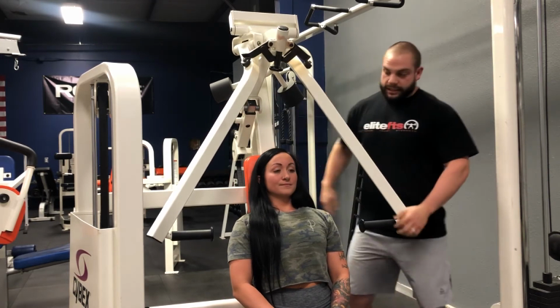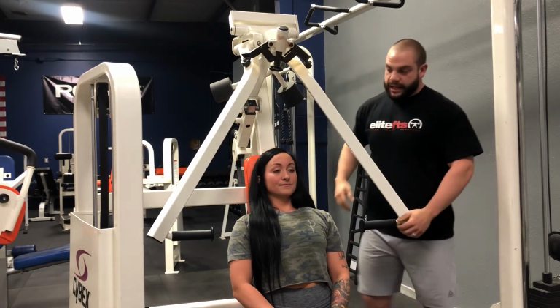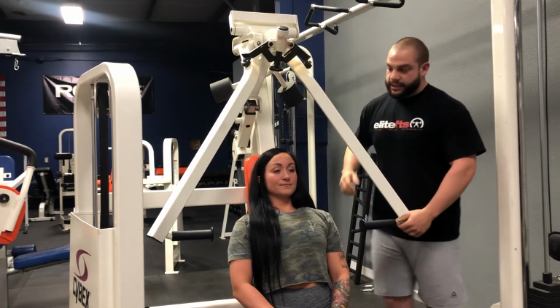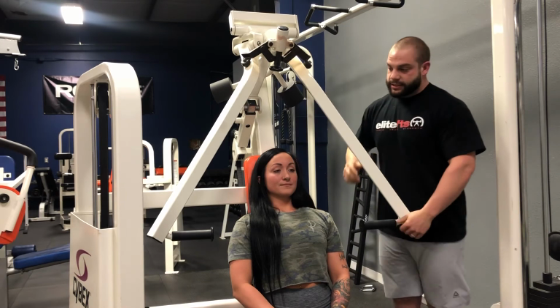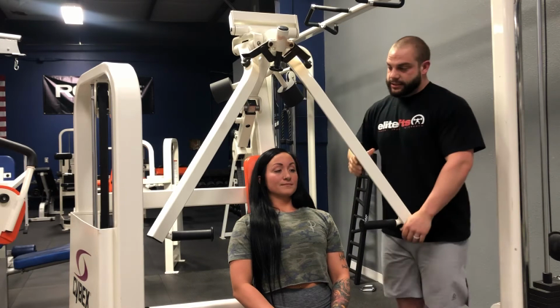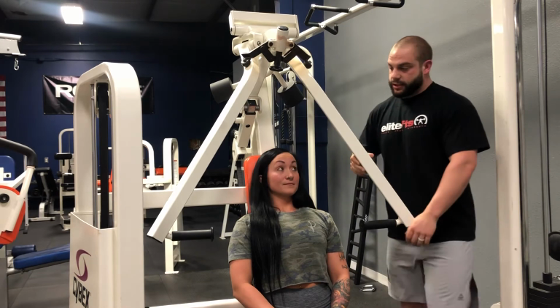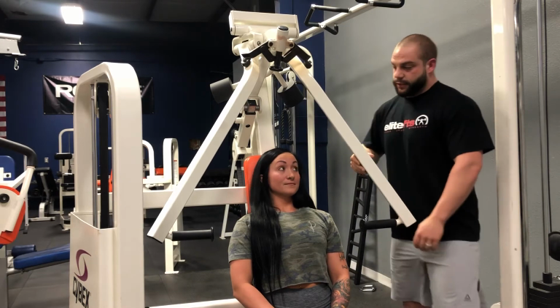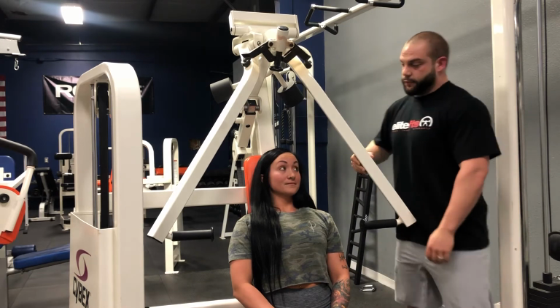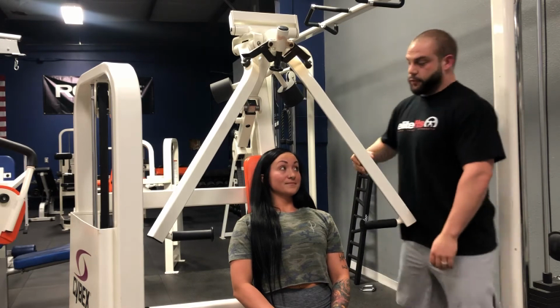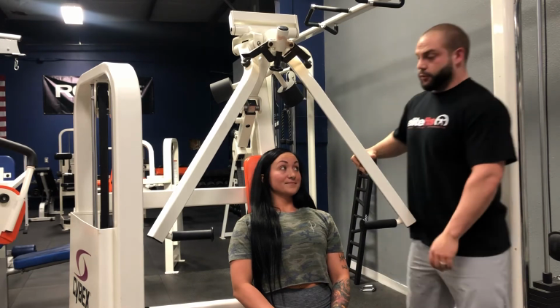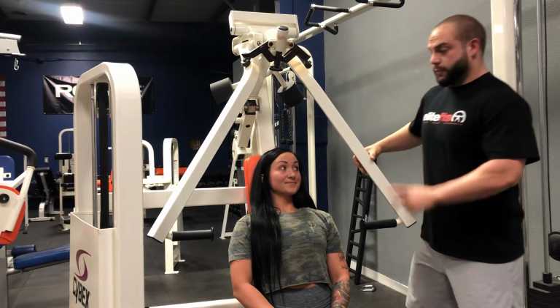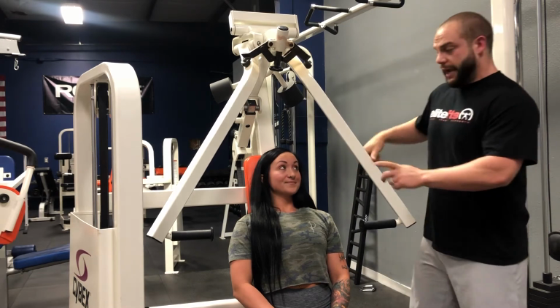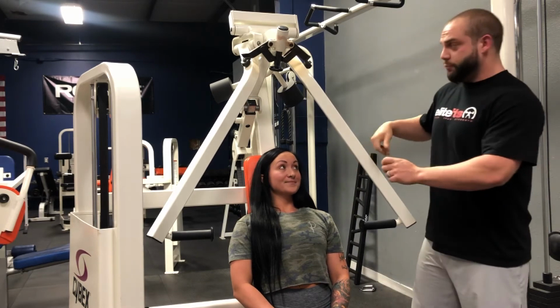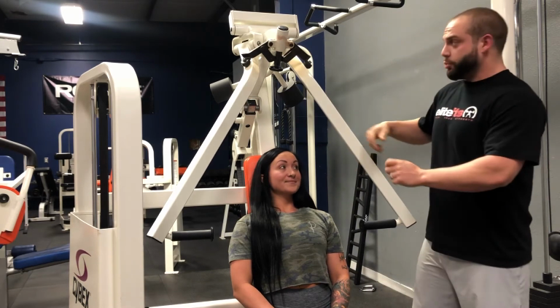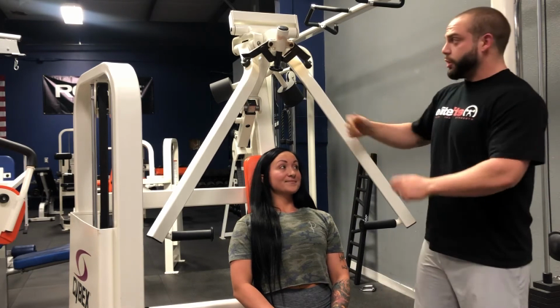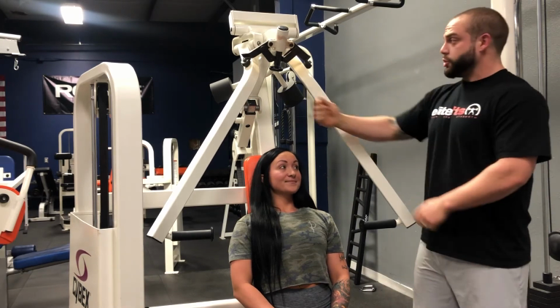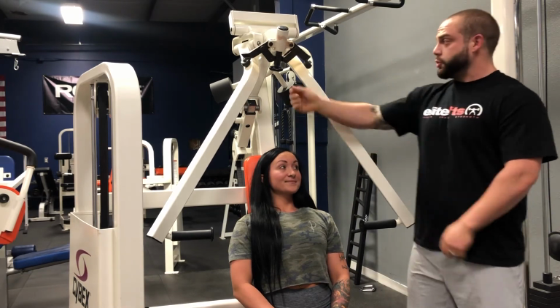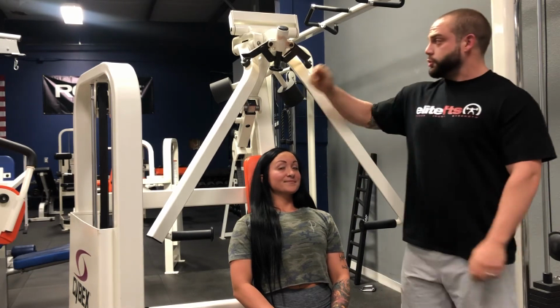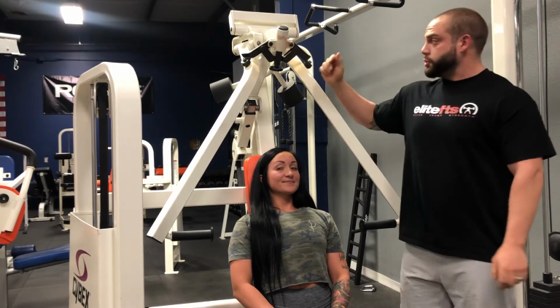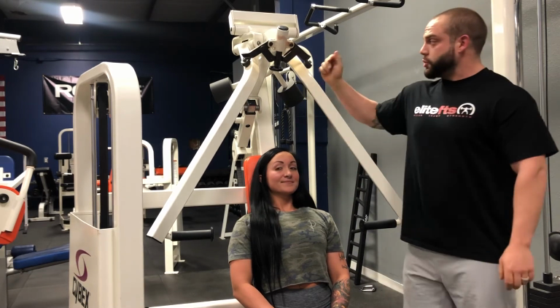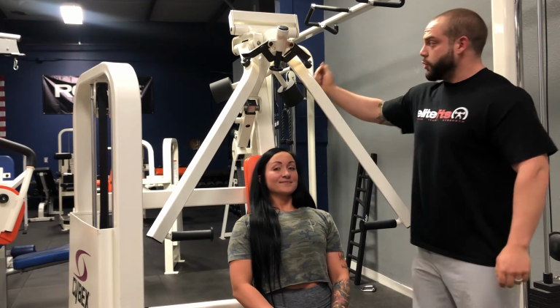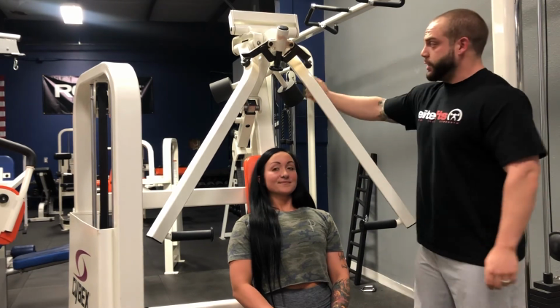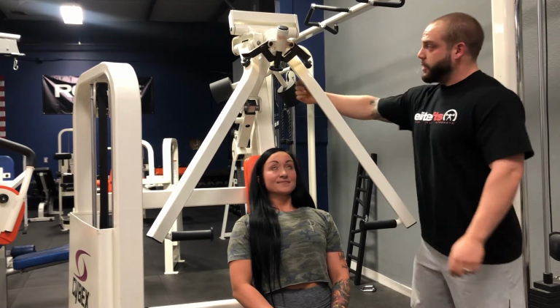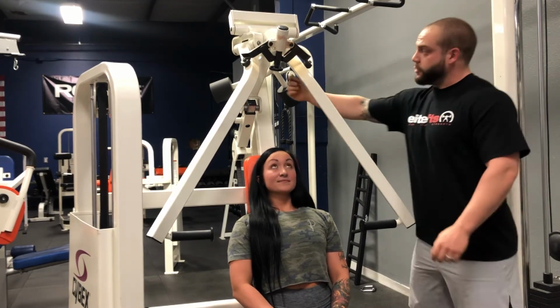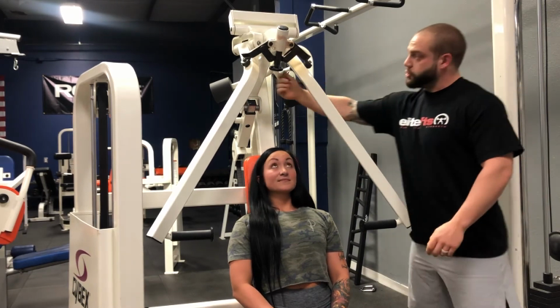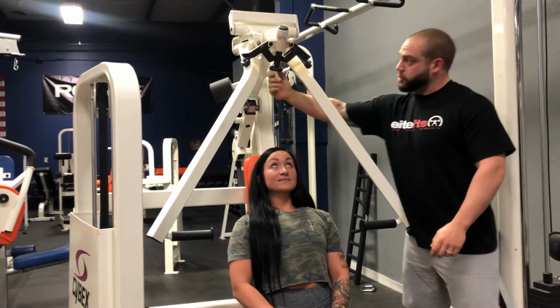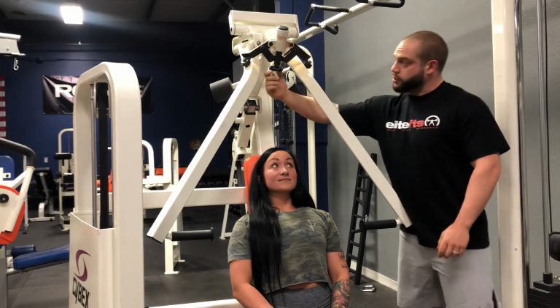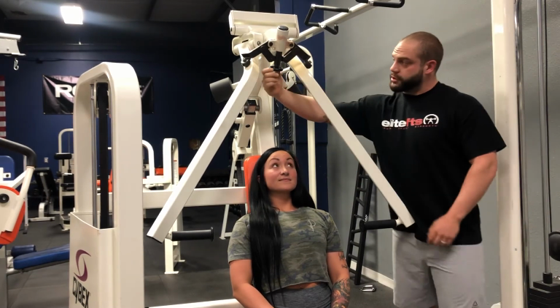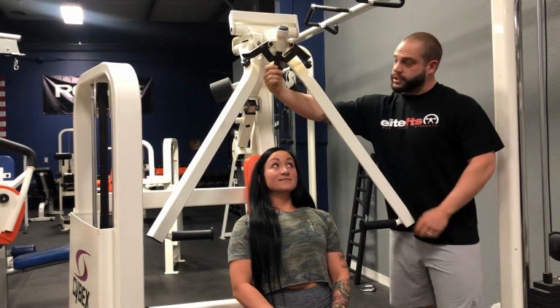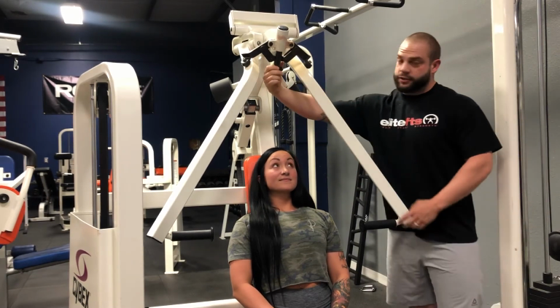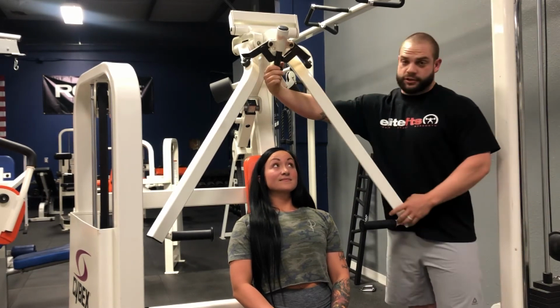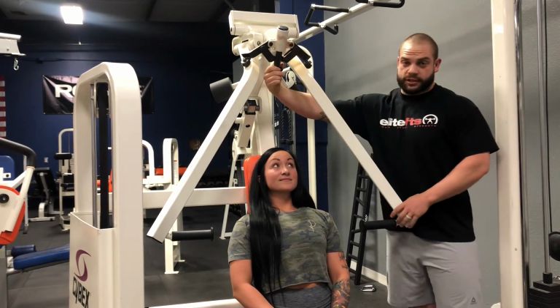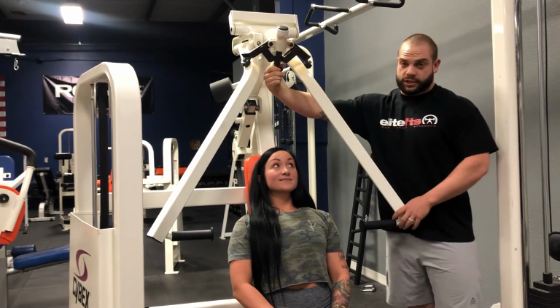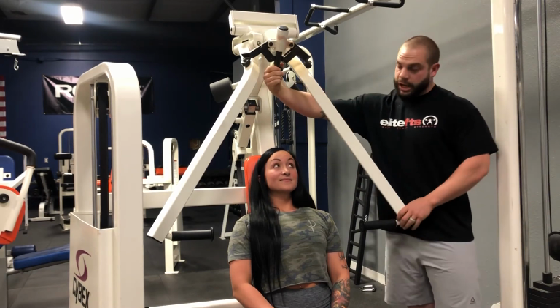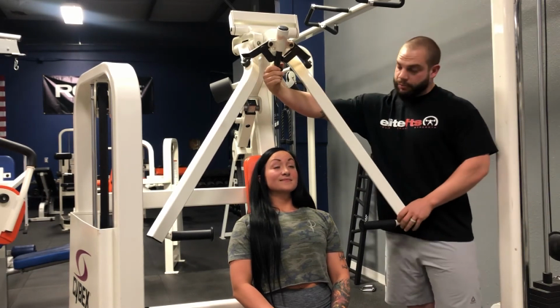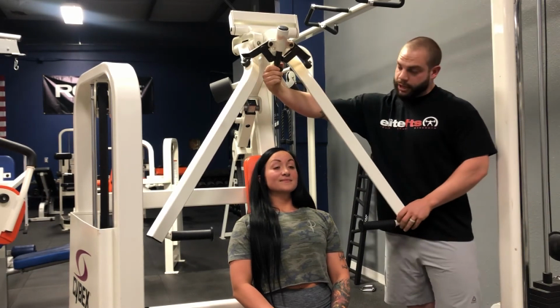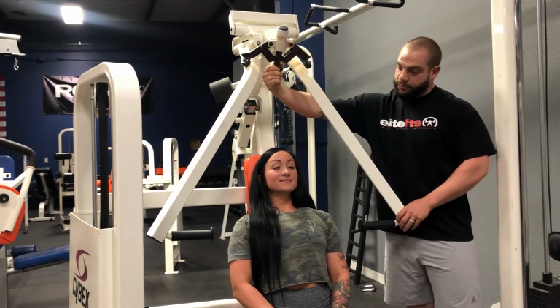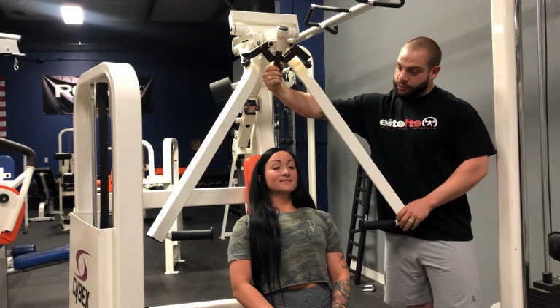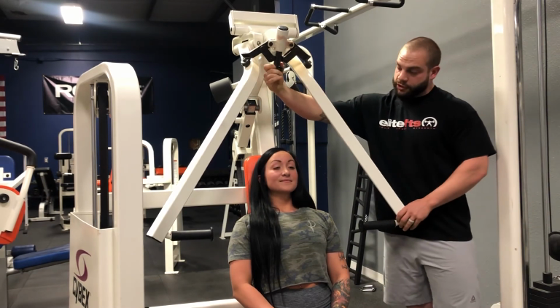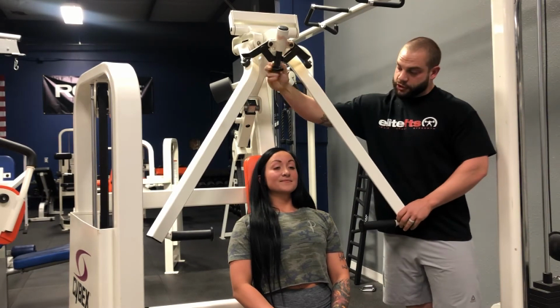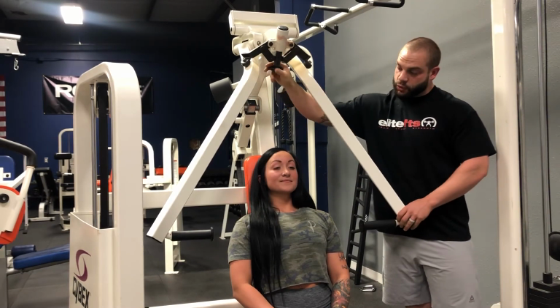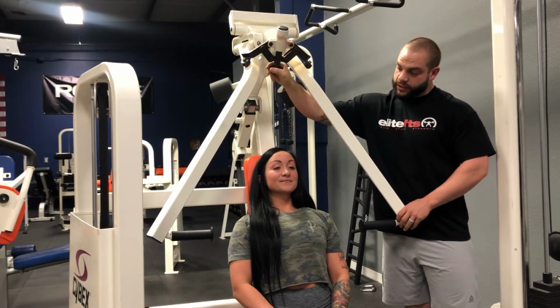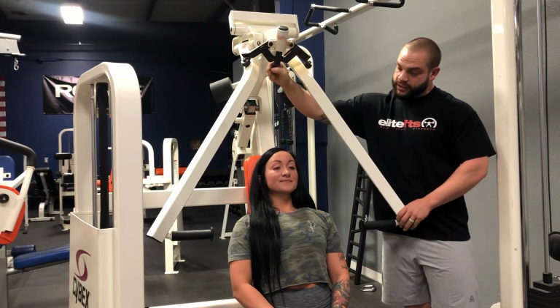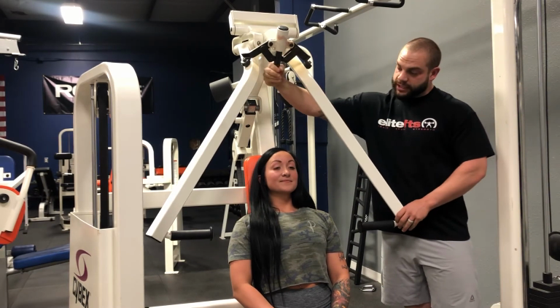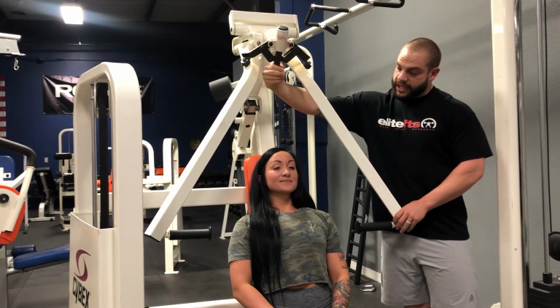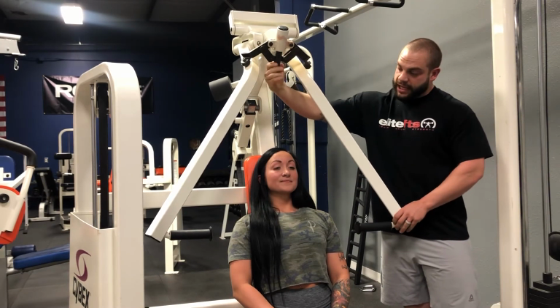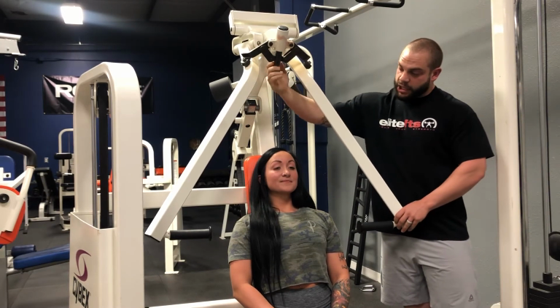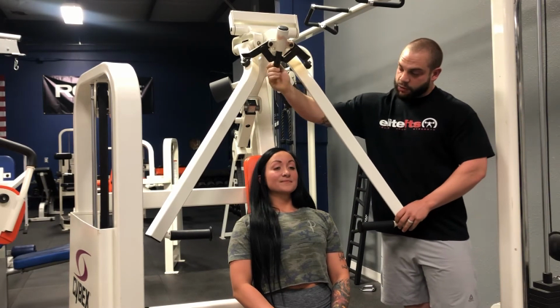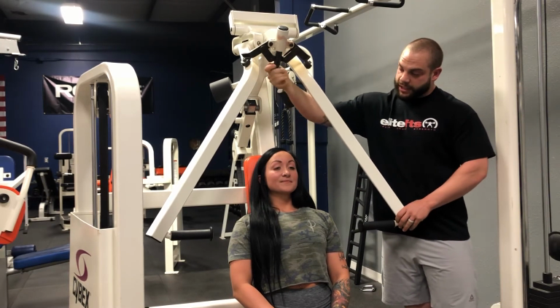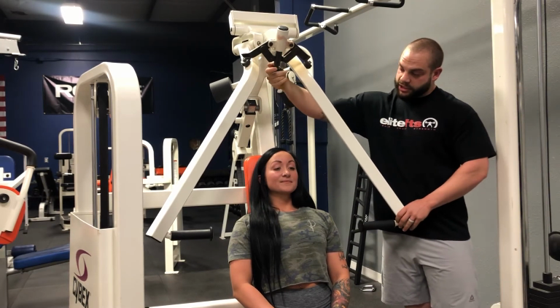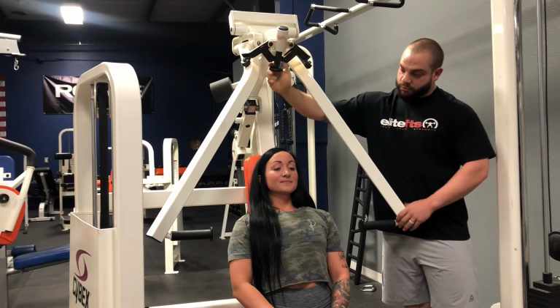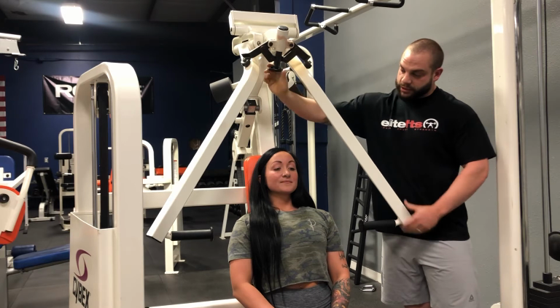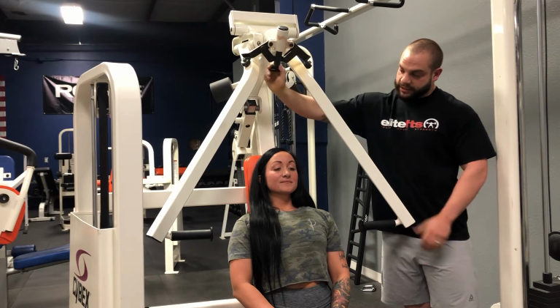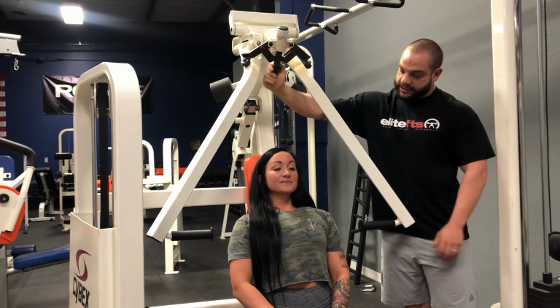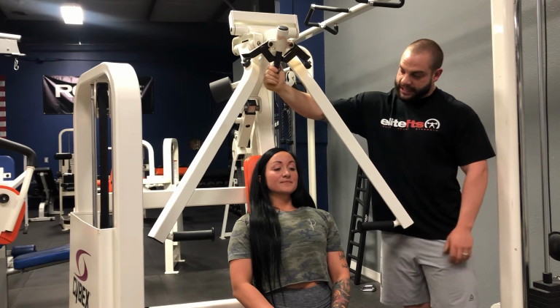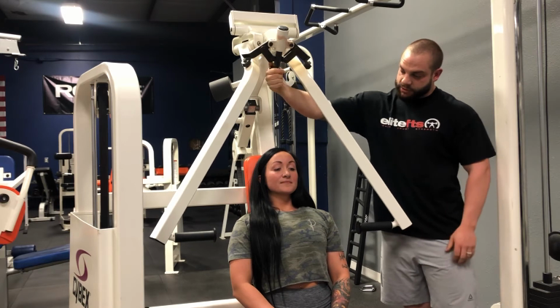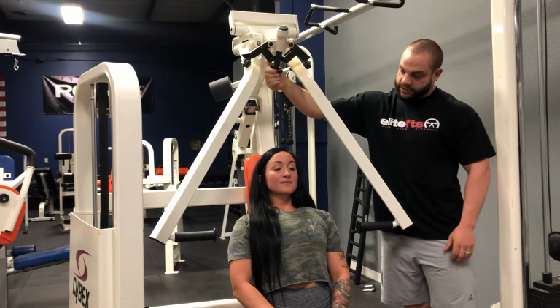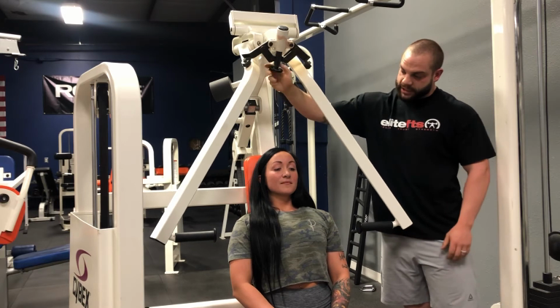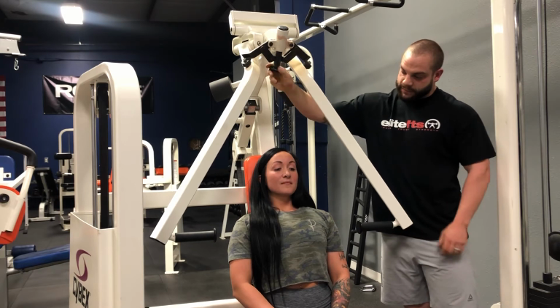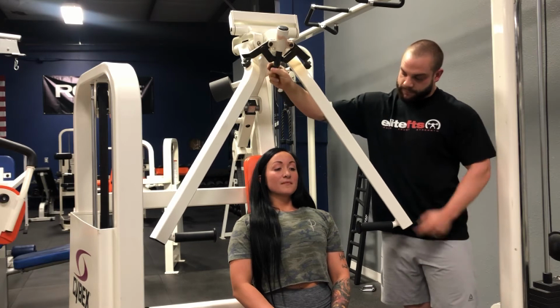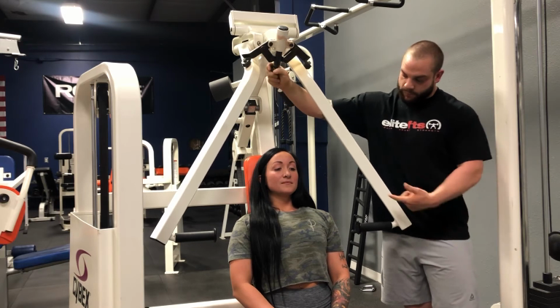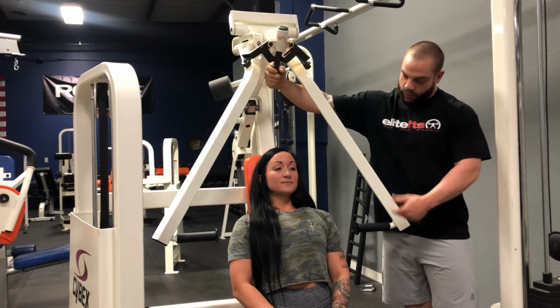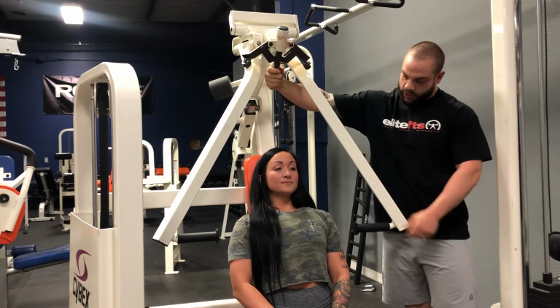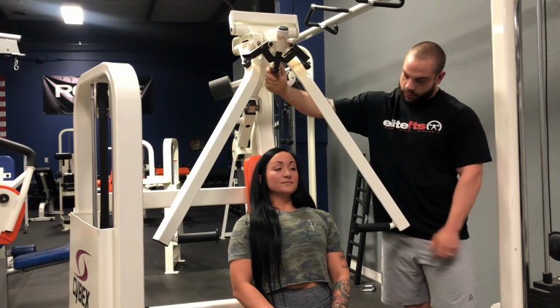Next, if you have broader shoulders or narrow shoulders, there's this knob right up here you can twist, and it will actually bring these handles in for you.